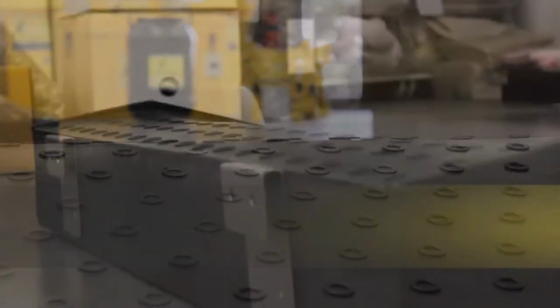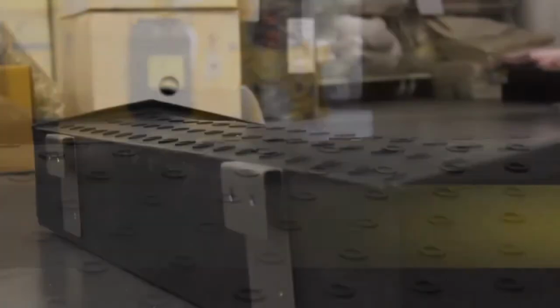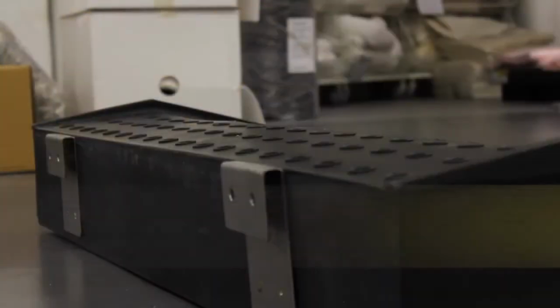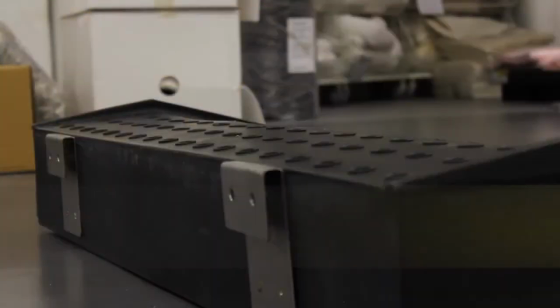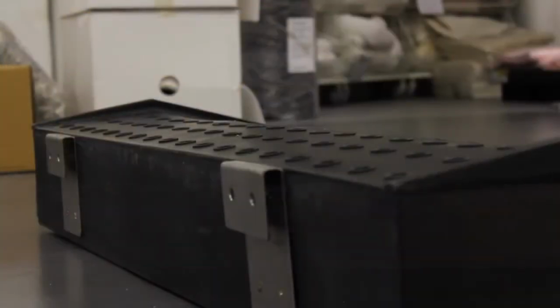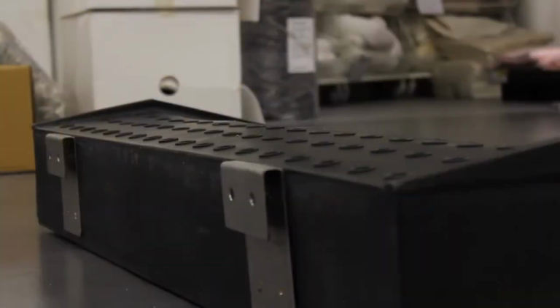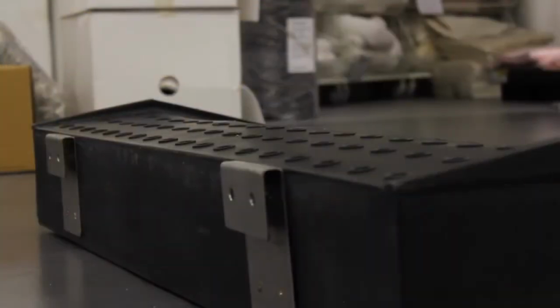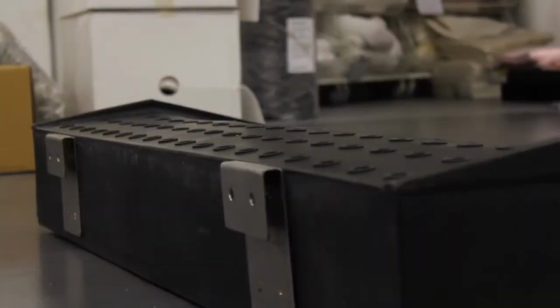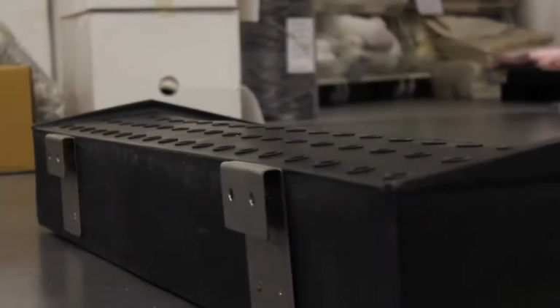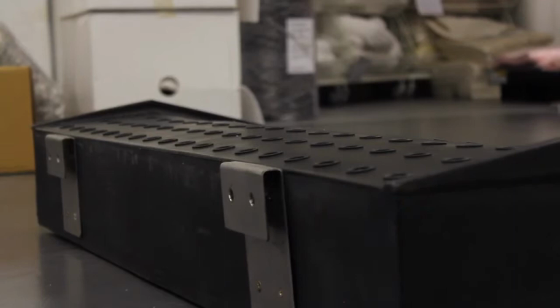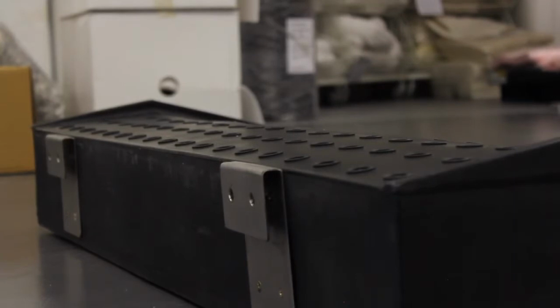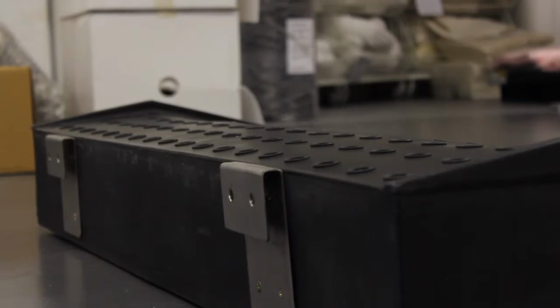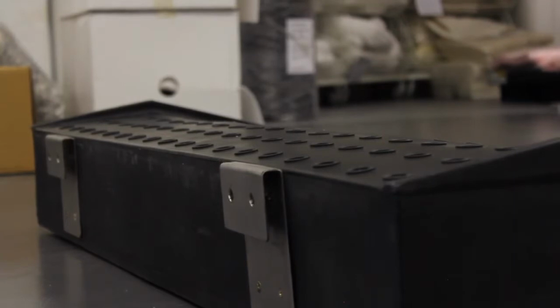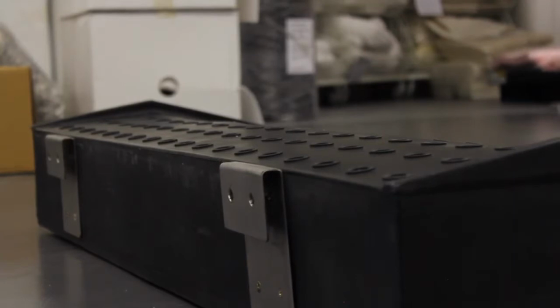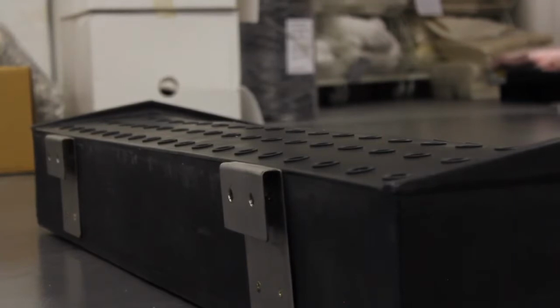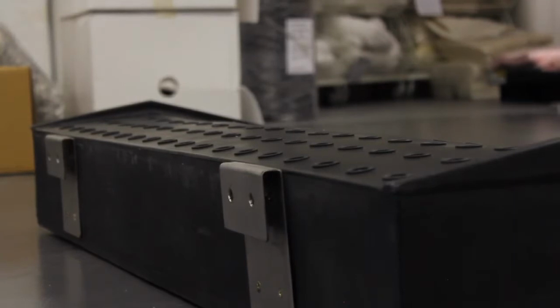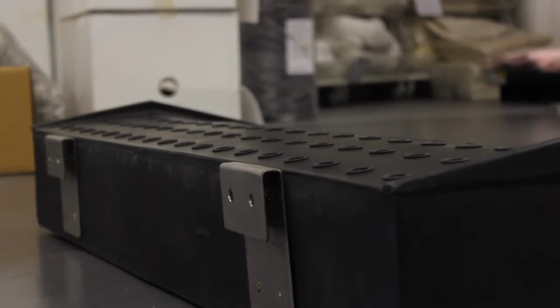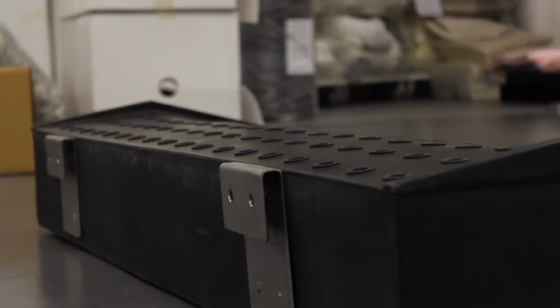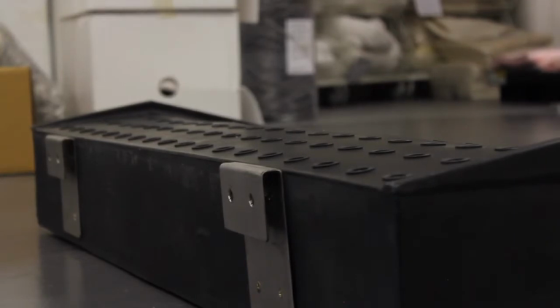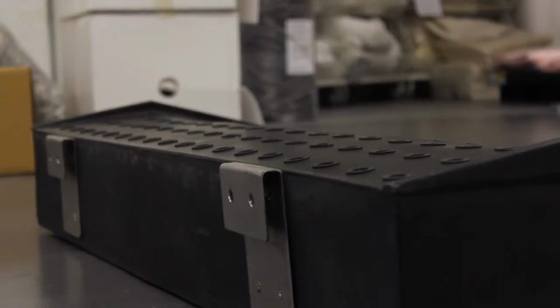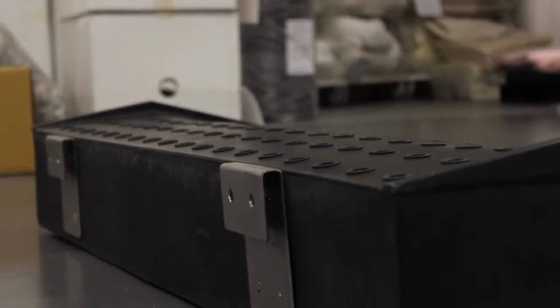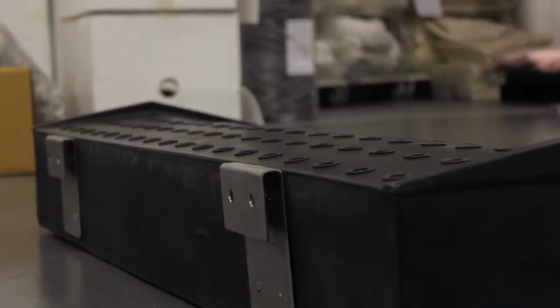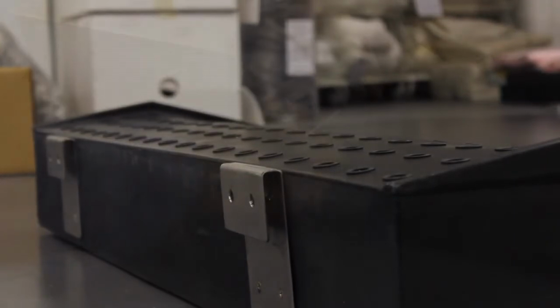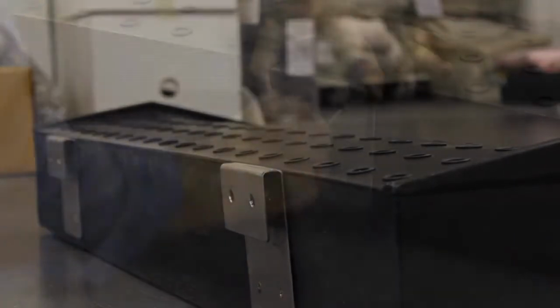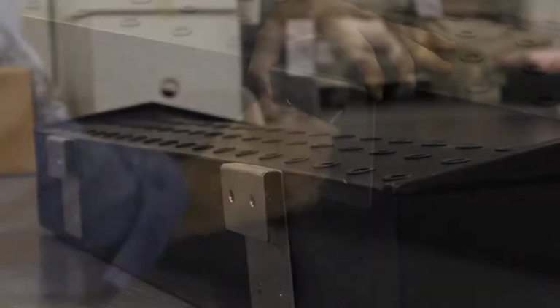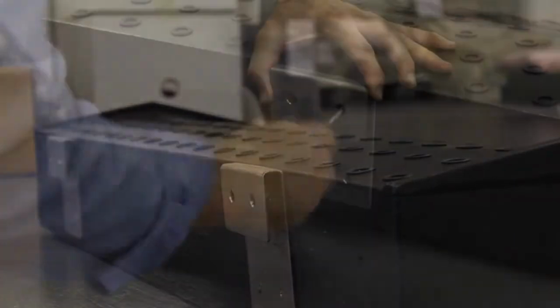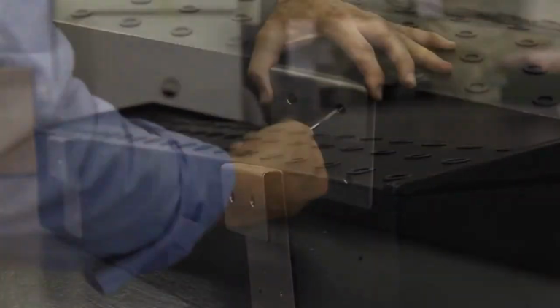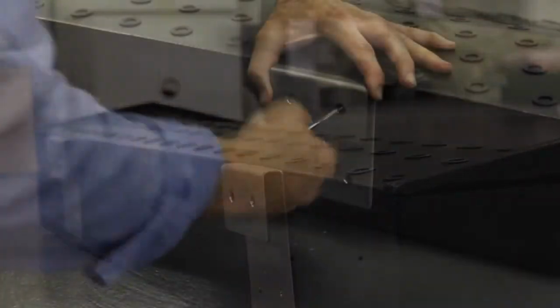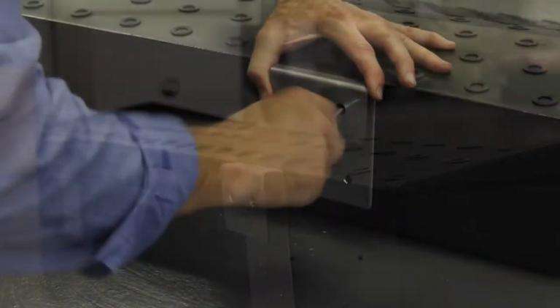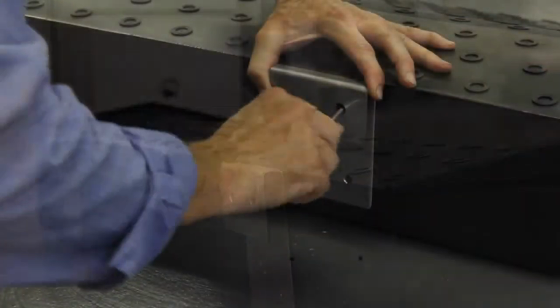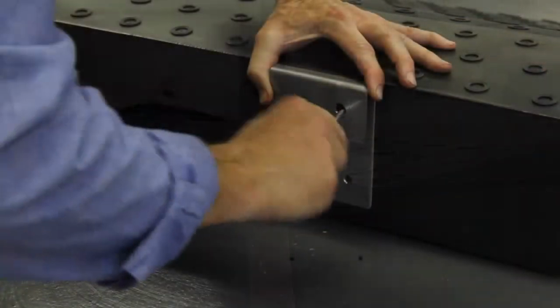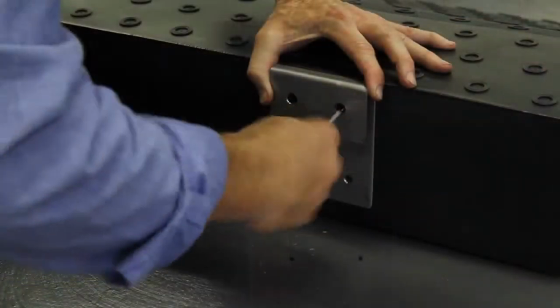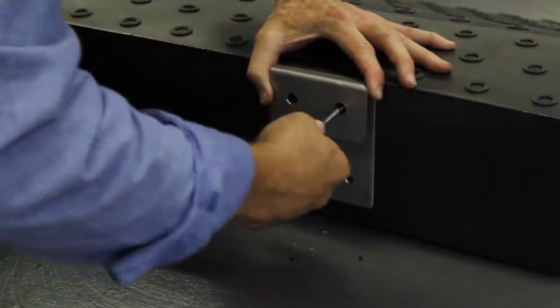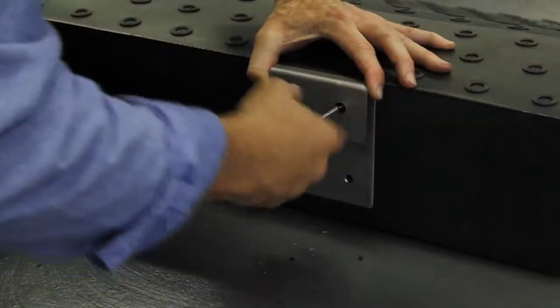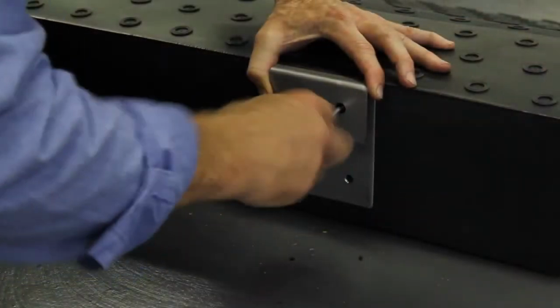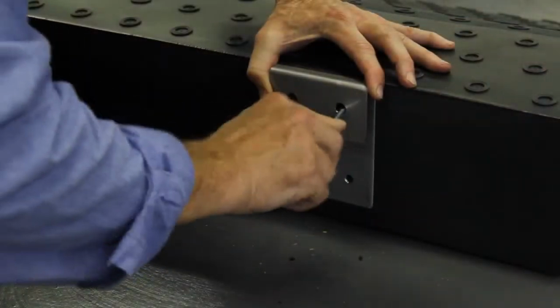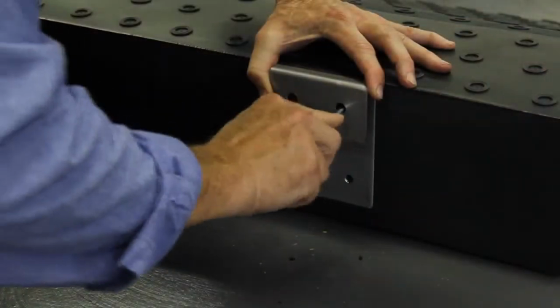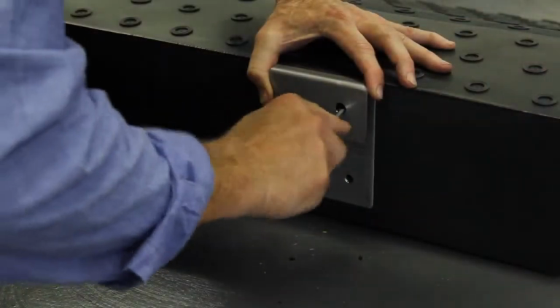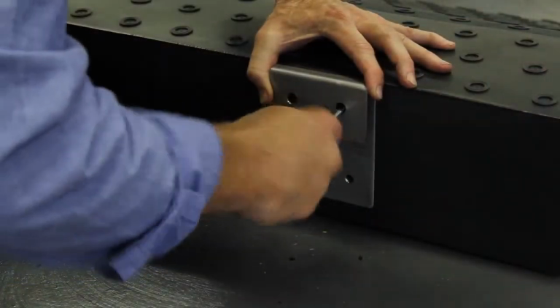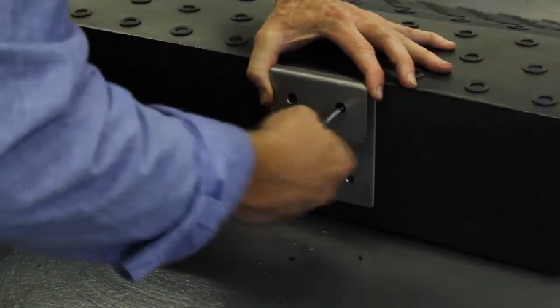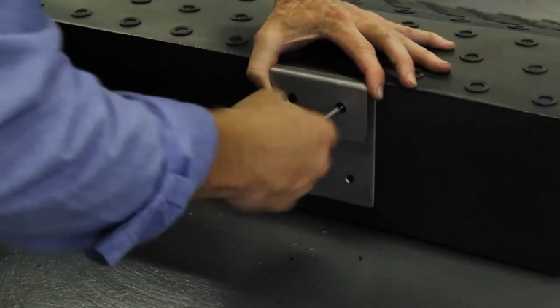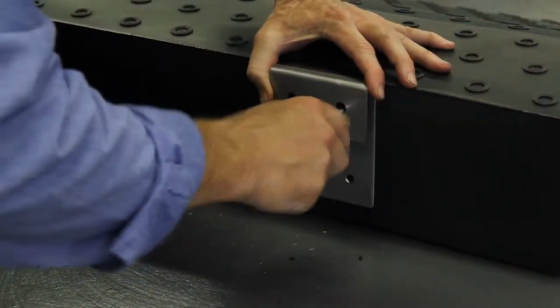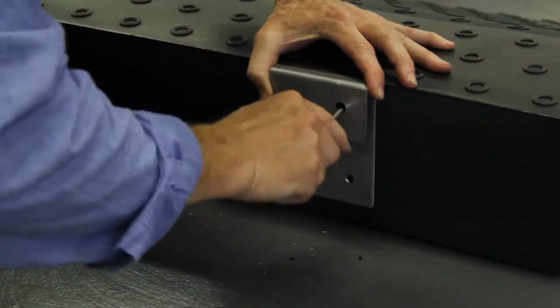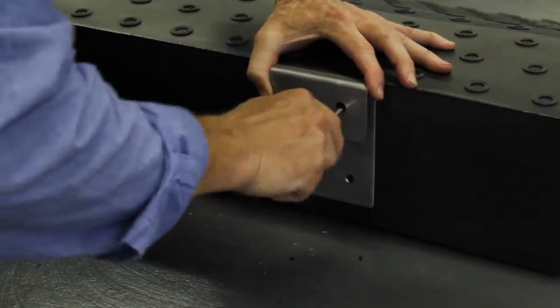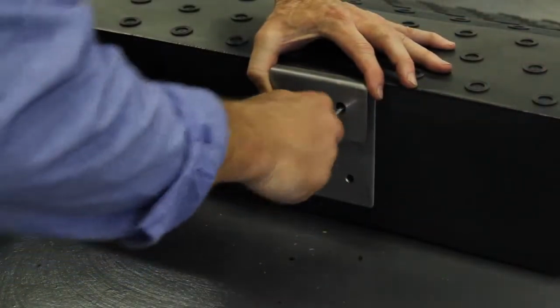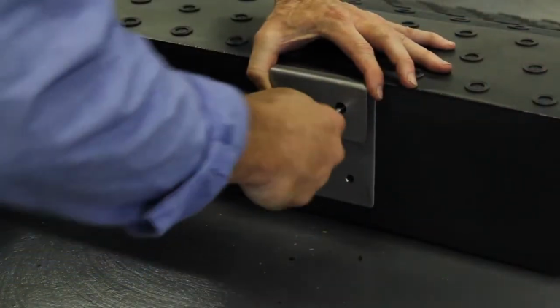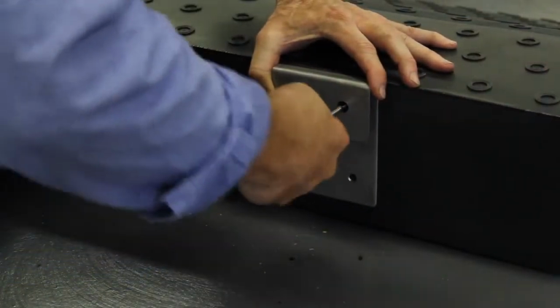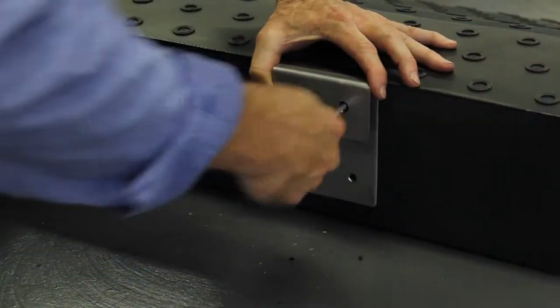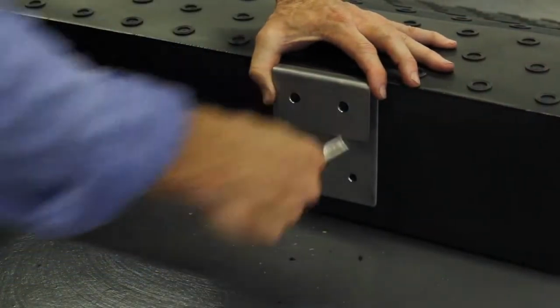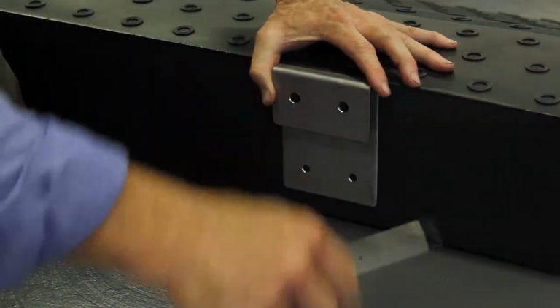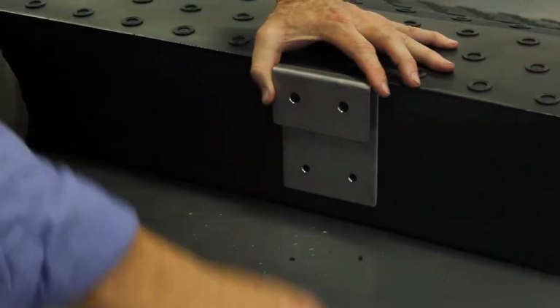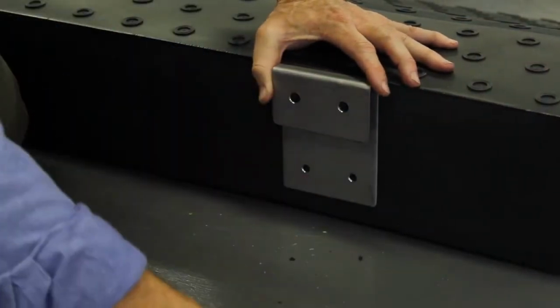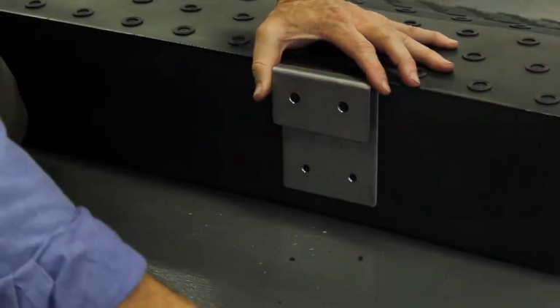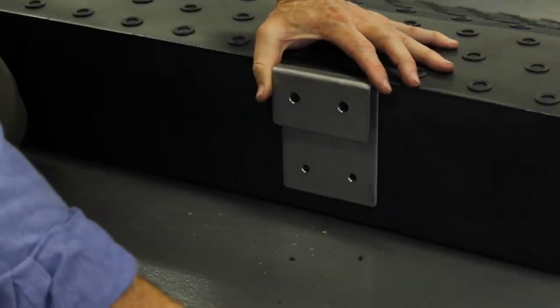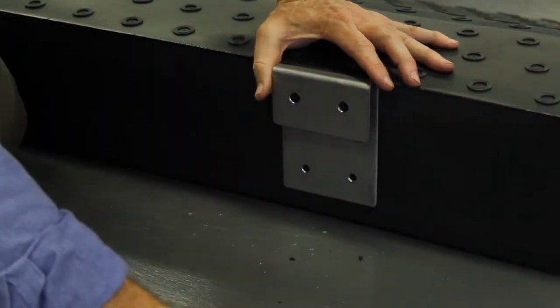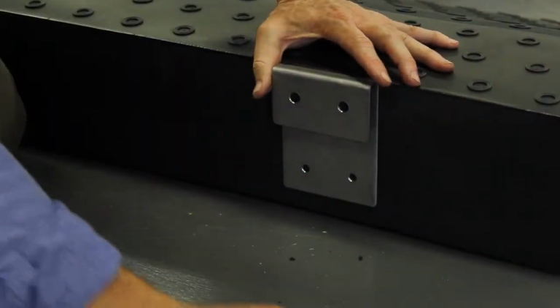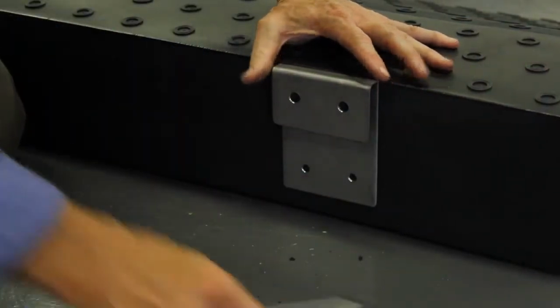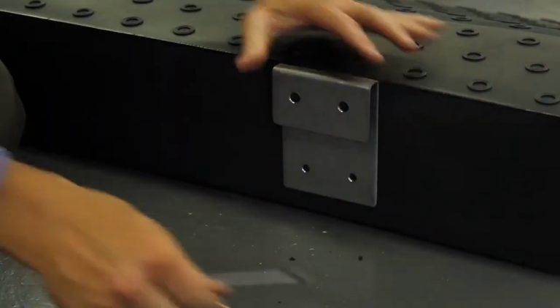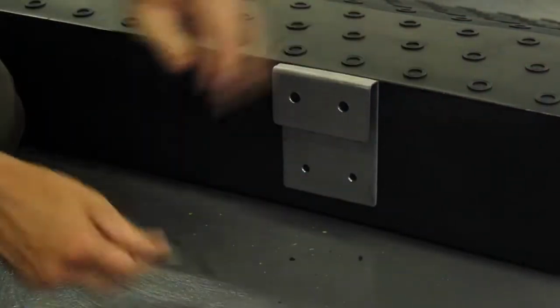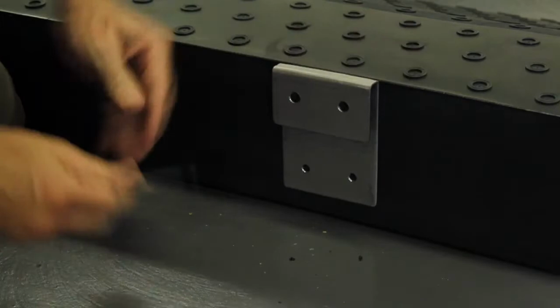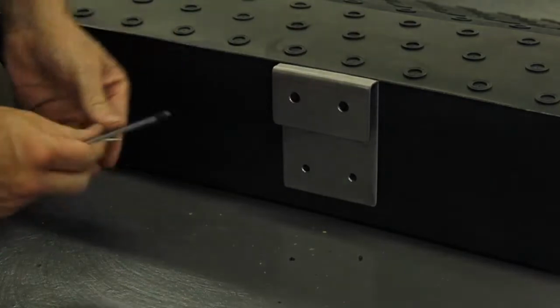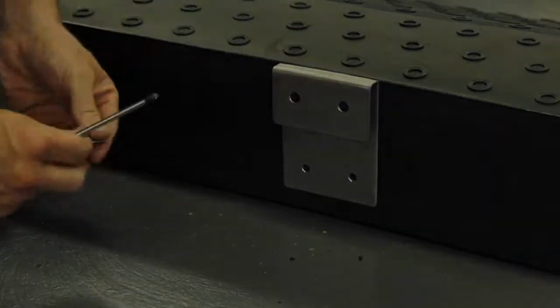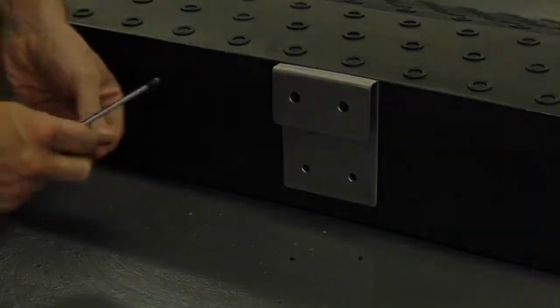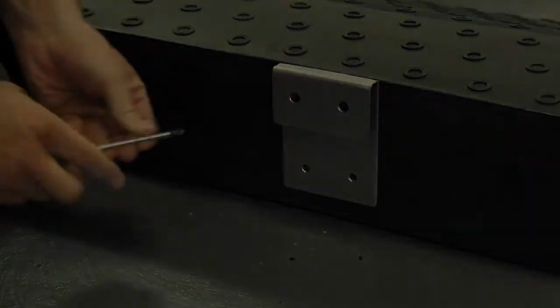The ramp comes with two stainless steel clips that need to be screwed onto the ramp. Clips, screws and instructions come with each ramp.